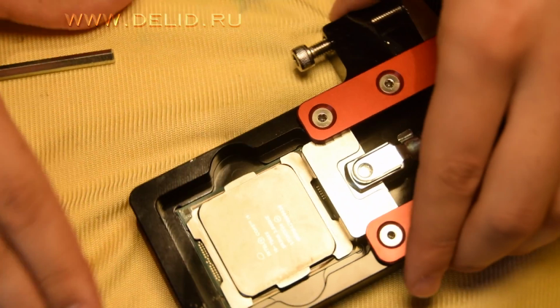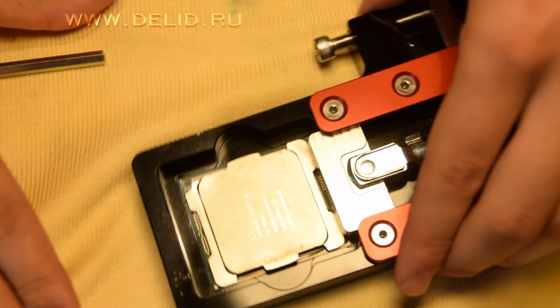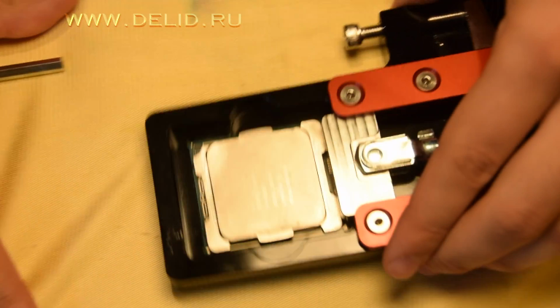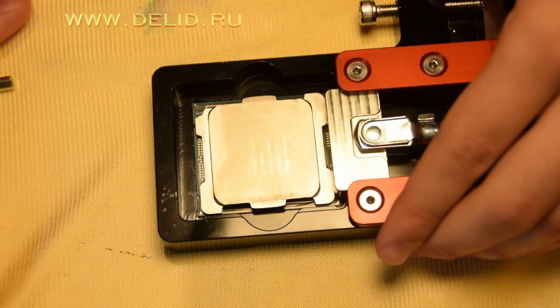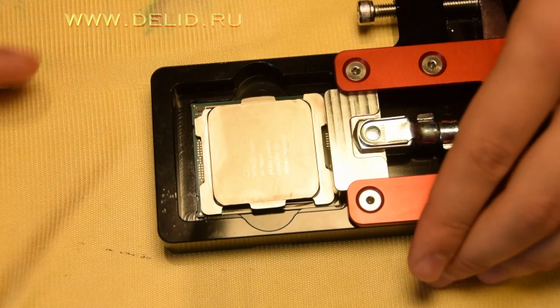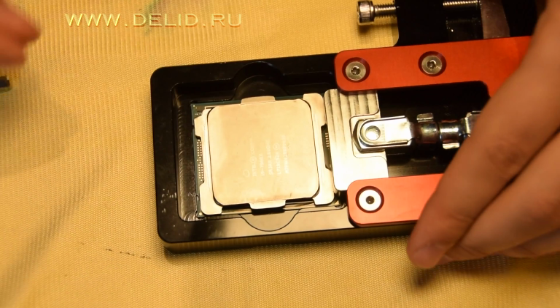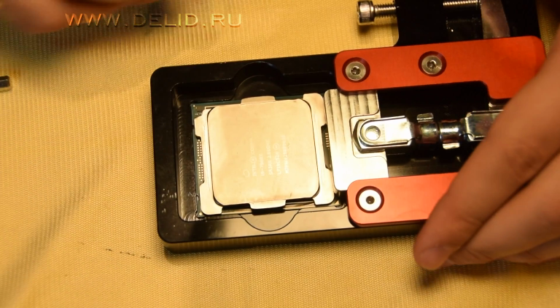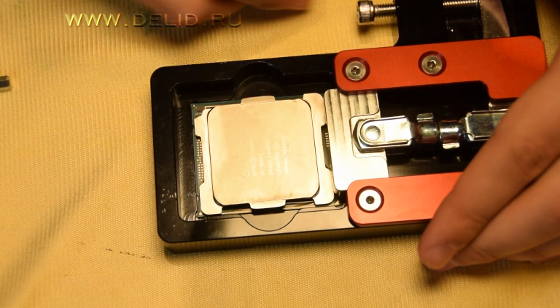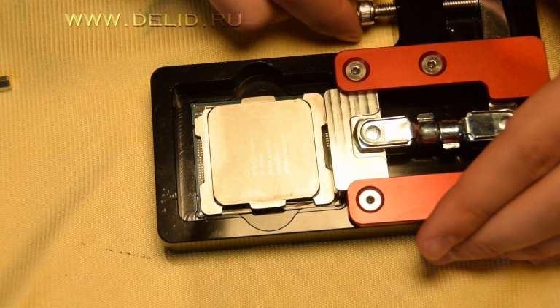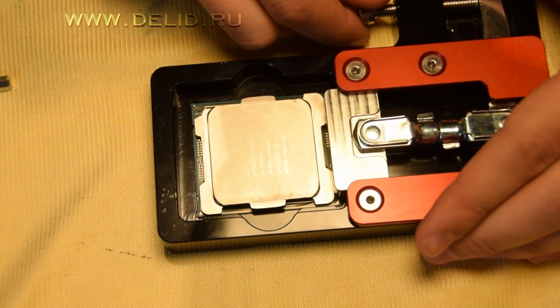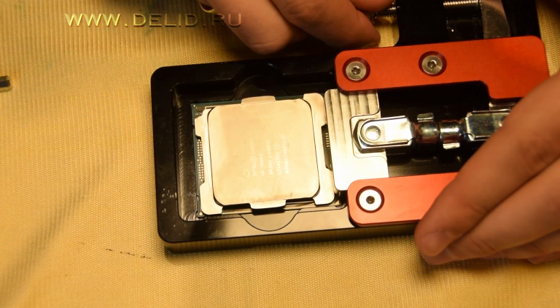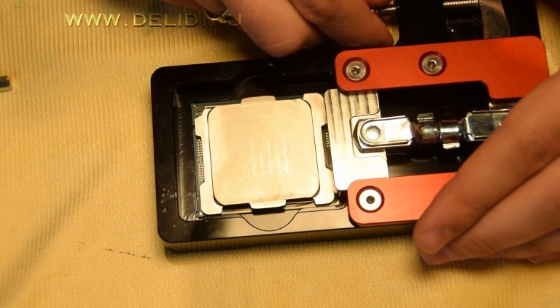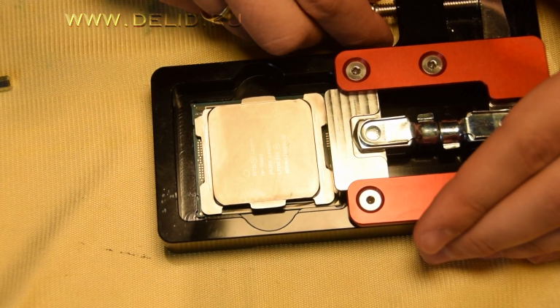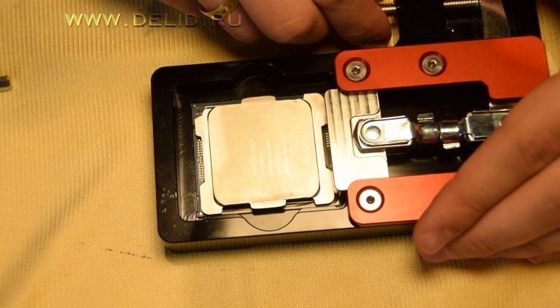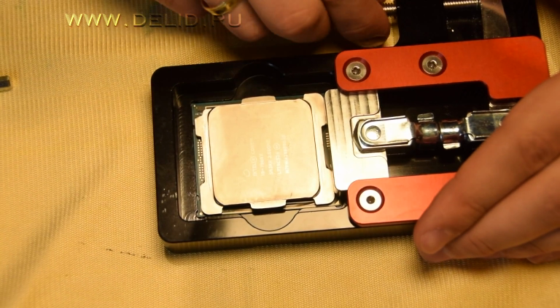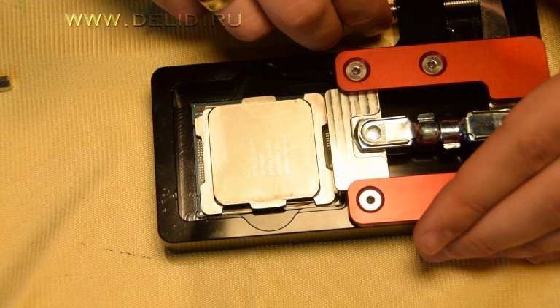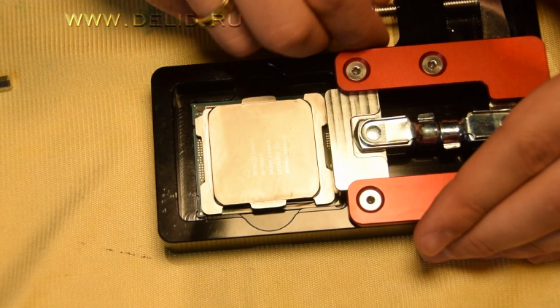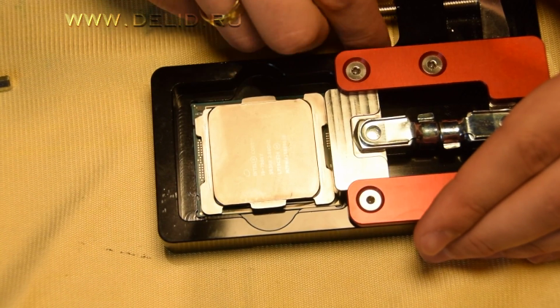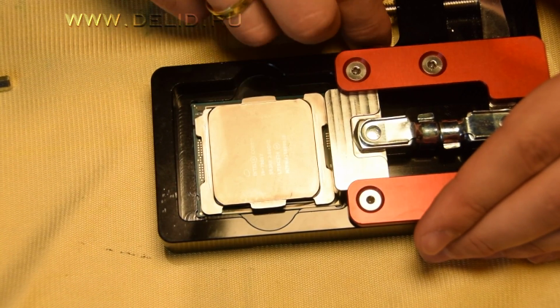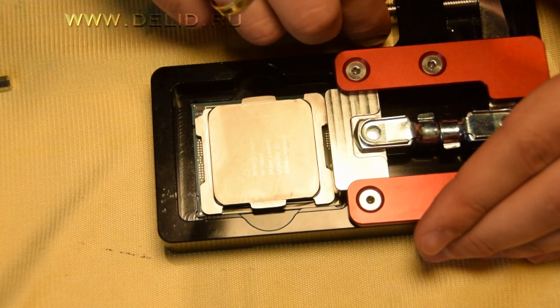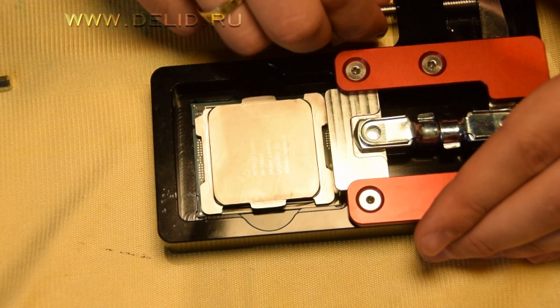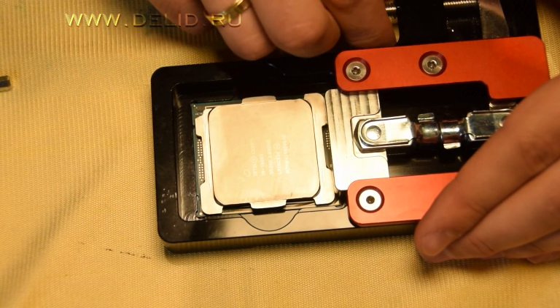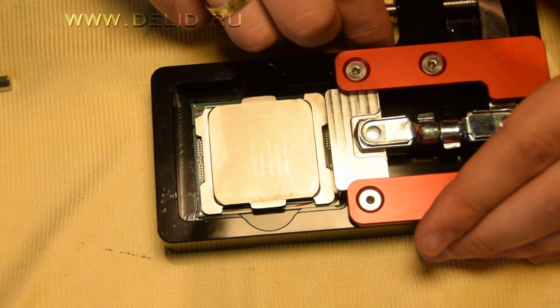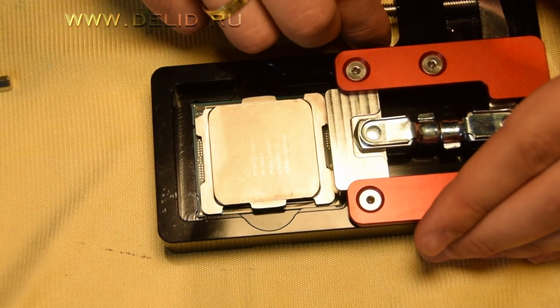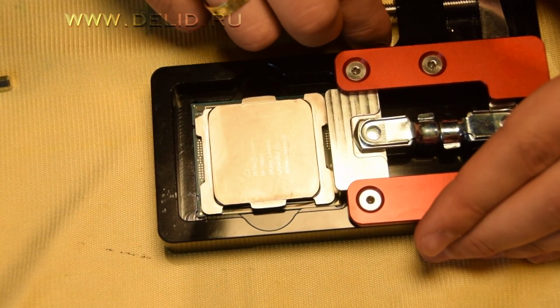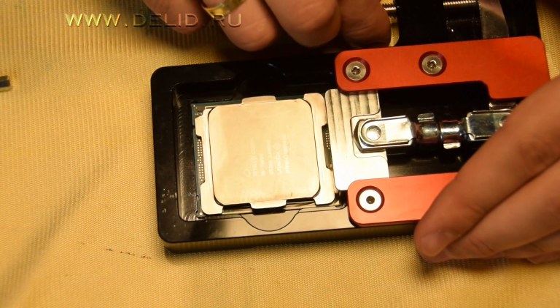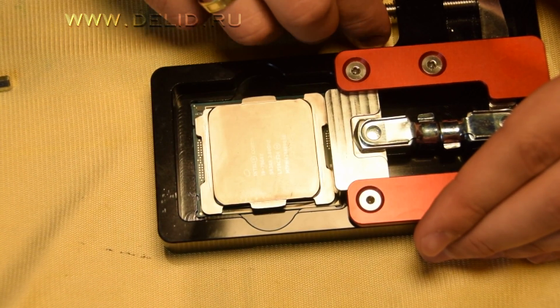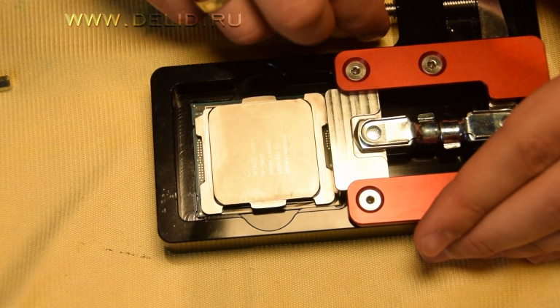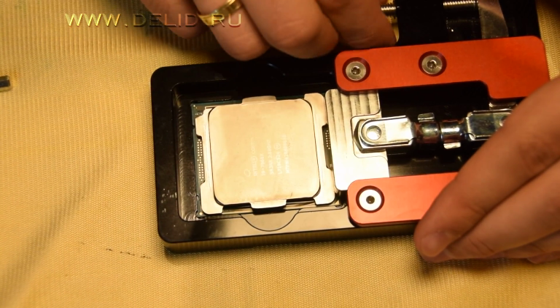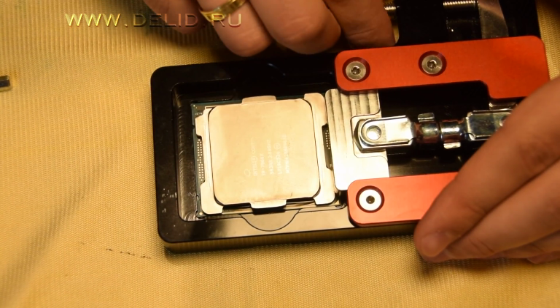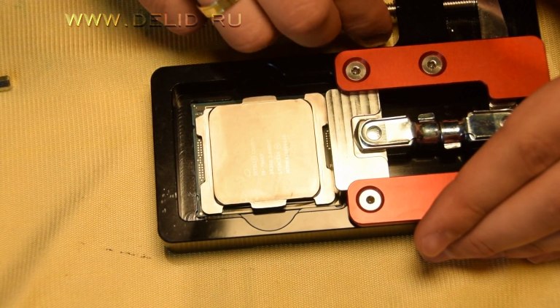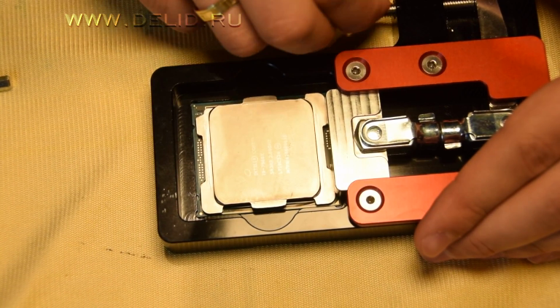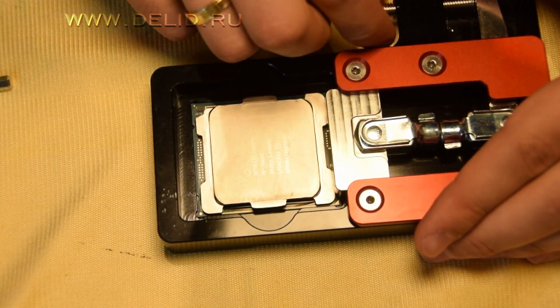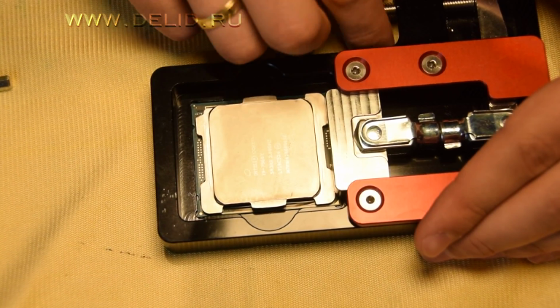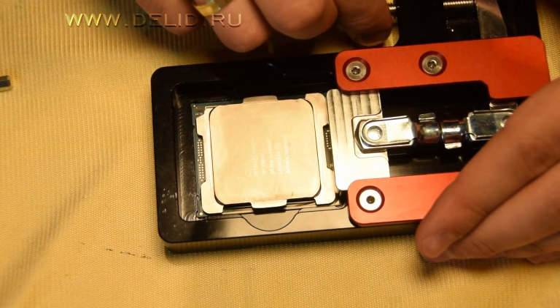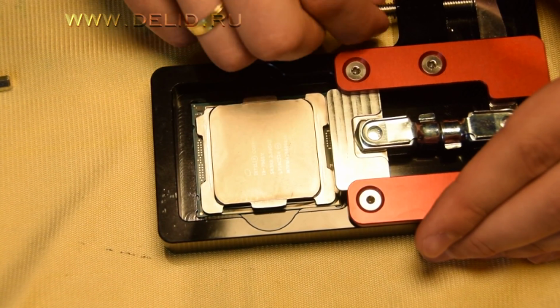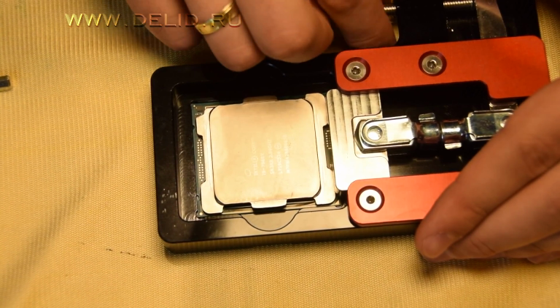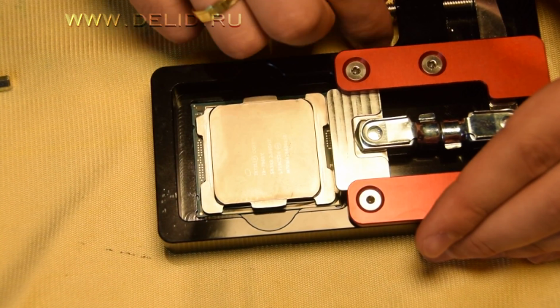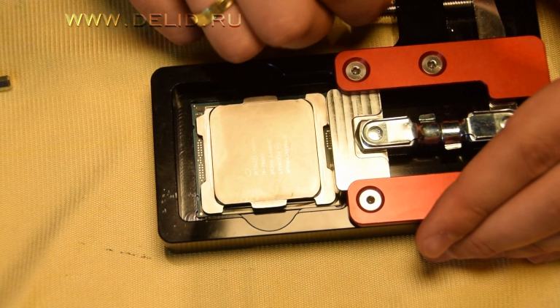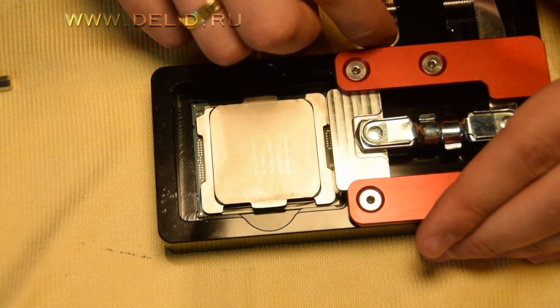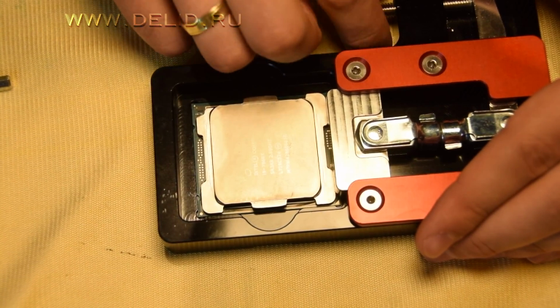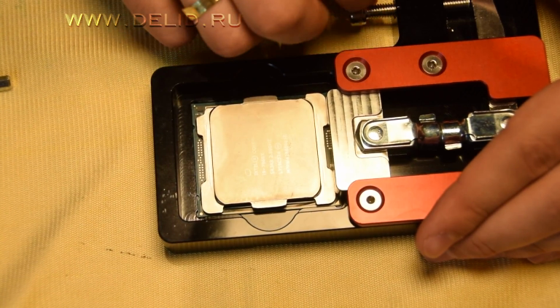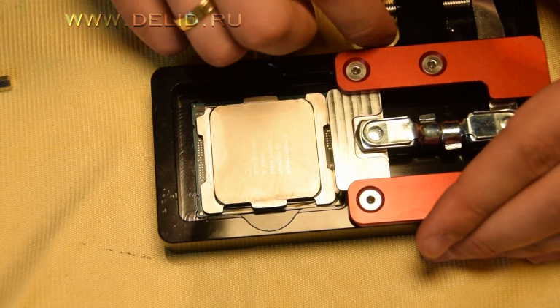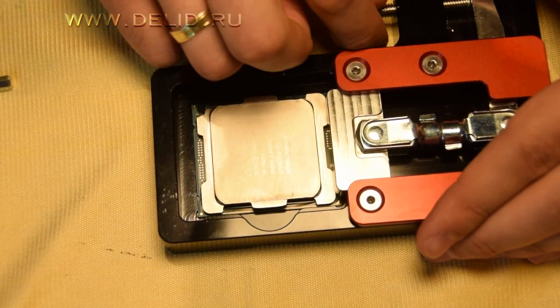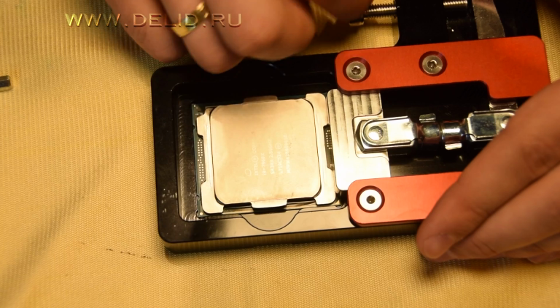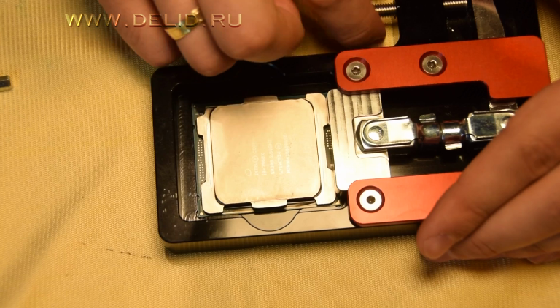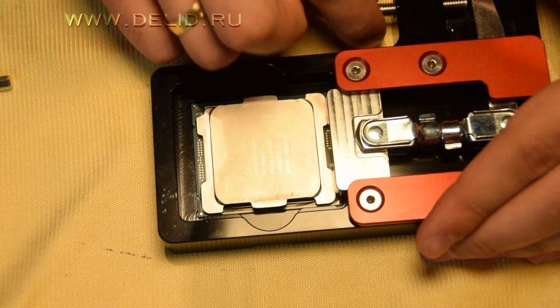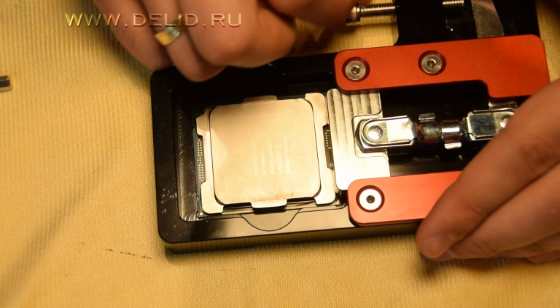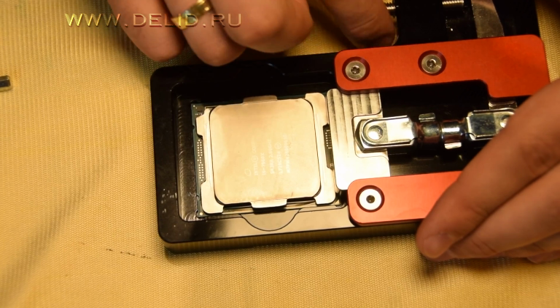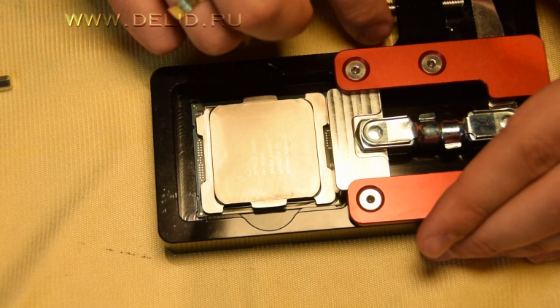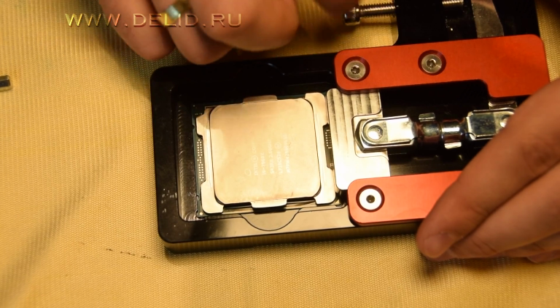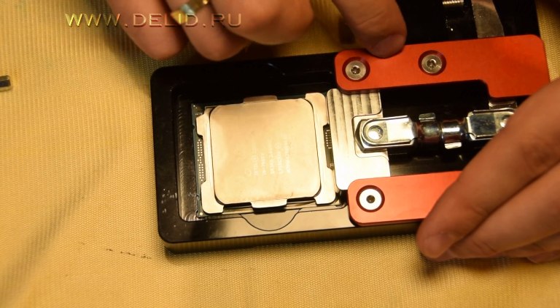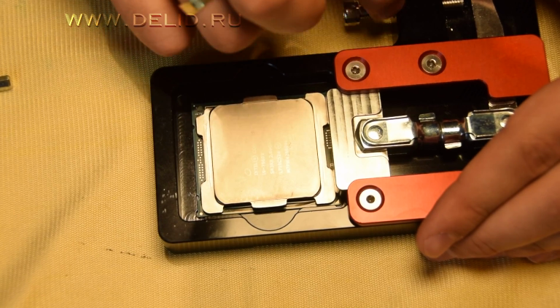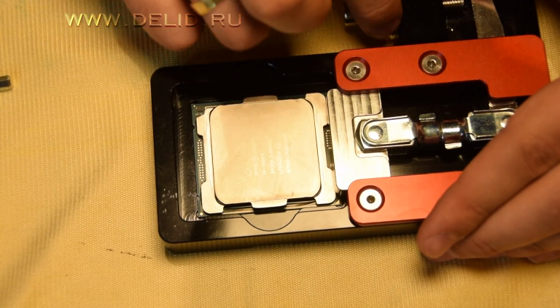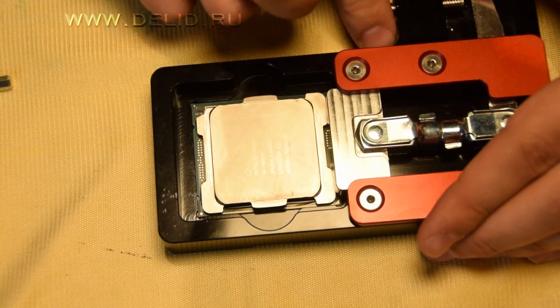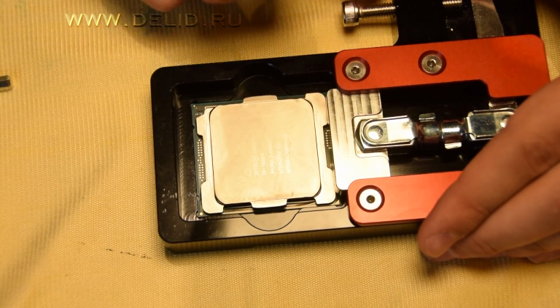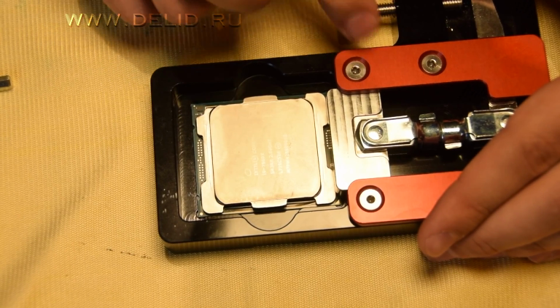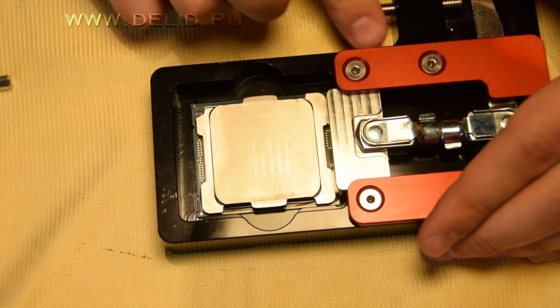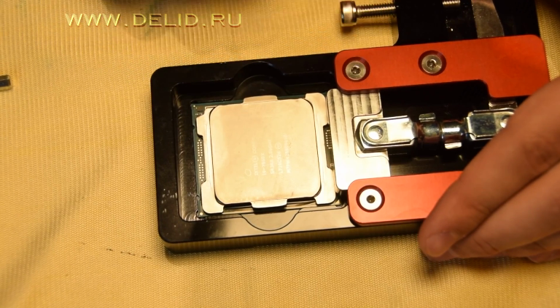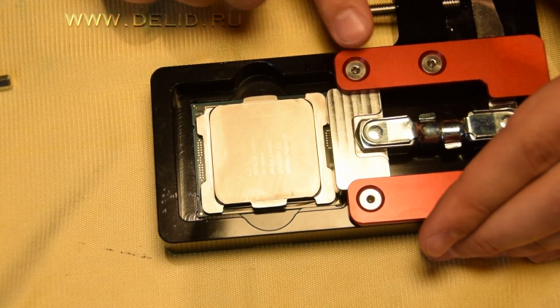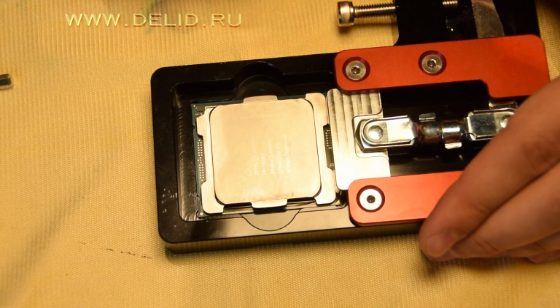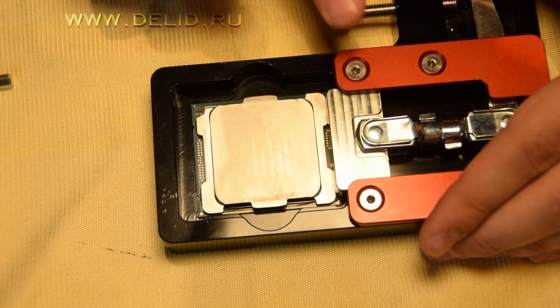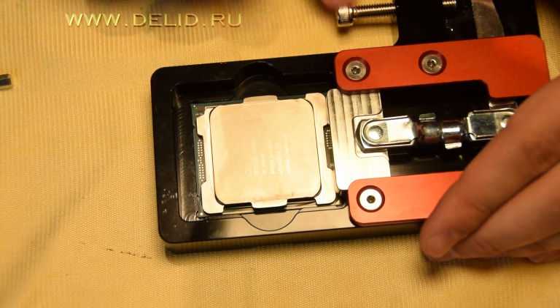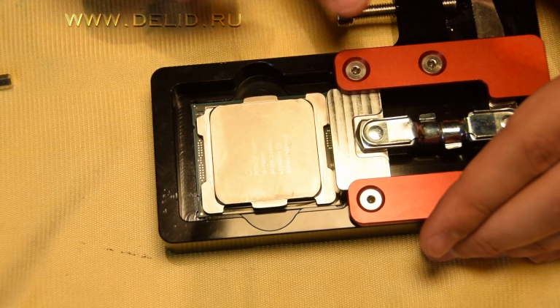Without the risk of damaging it by other methods — you can google delidding failed pictures to see why. Let's get started.